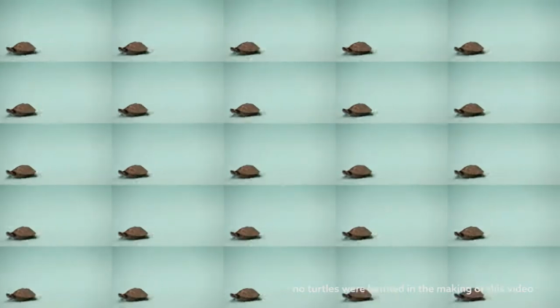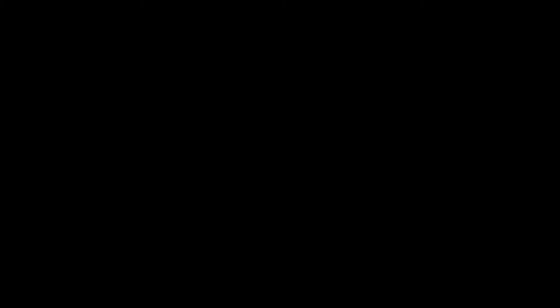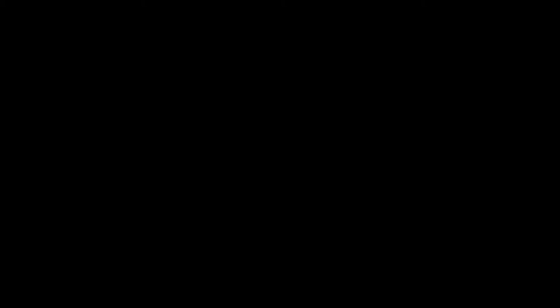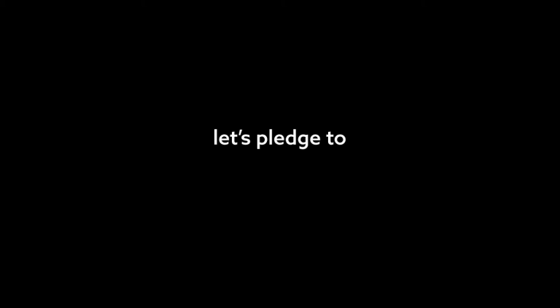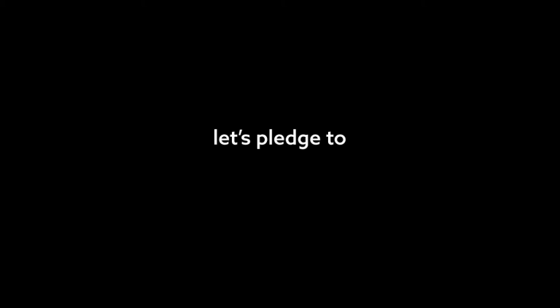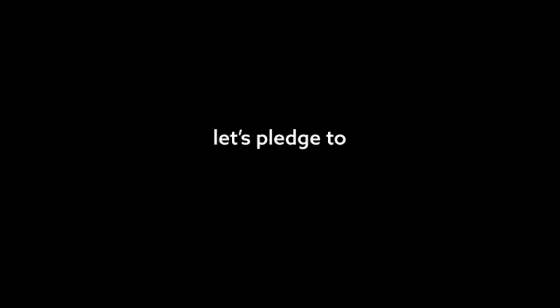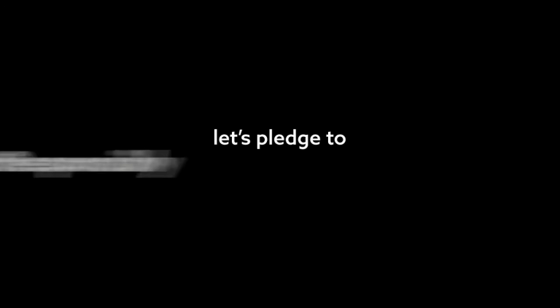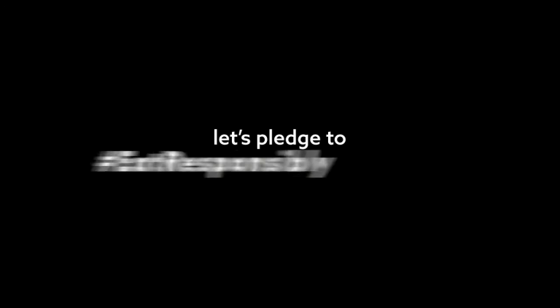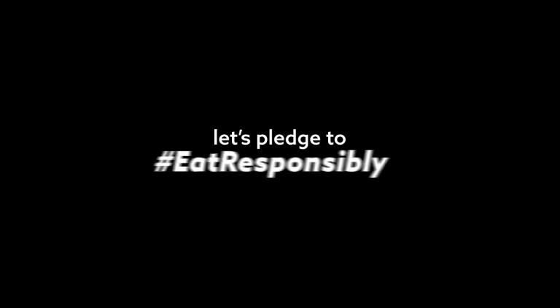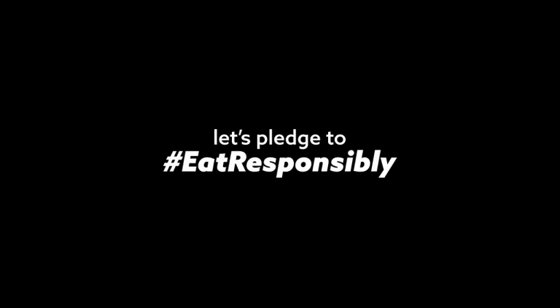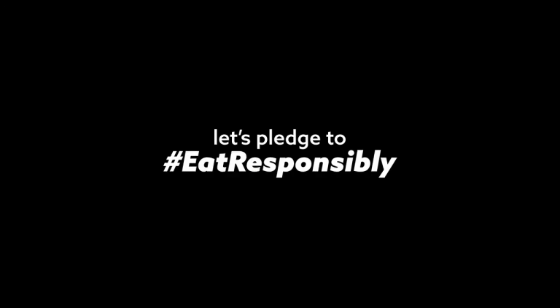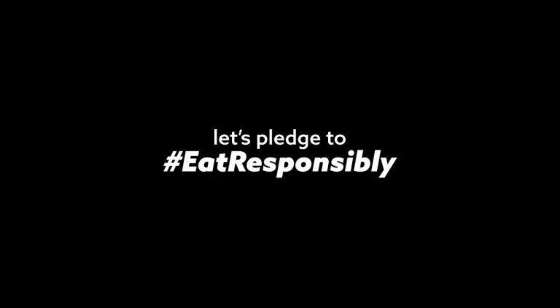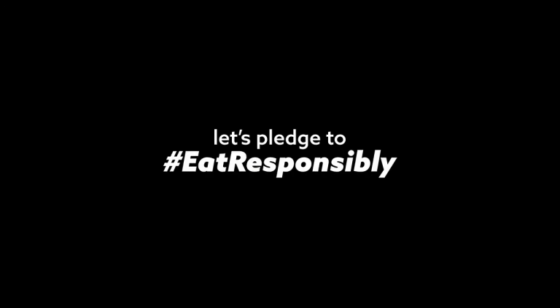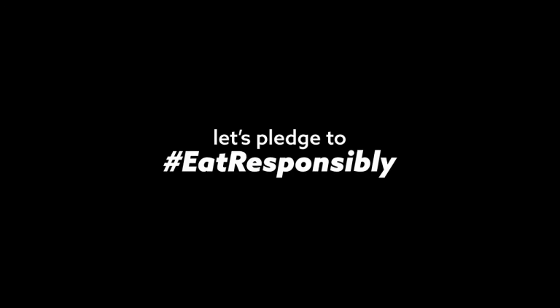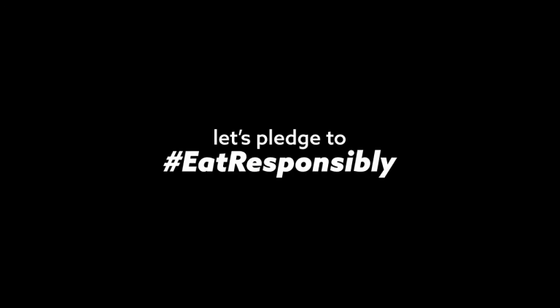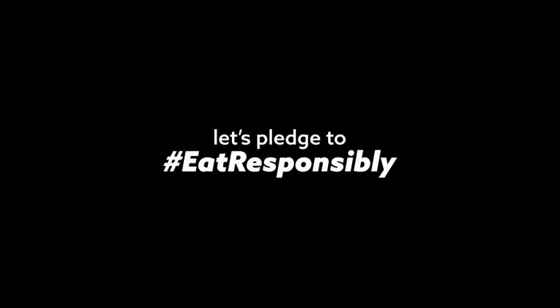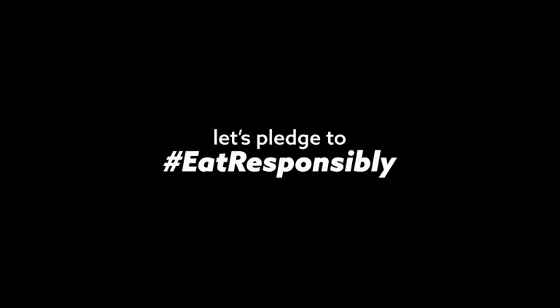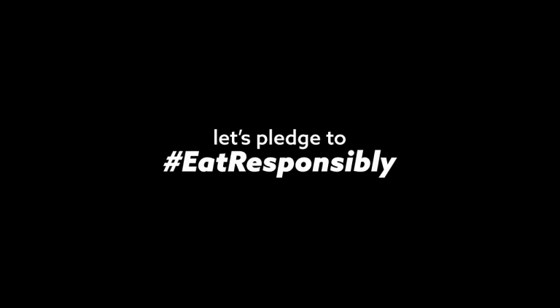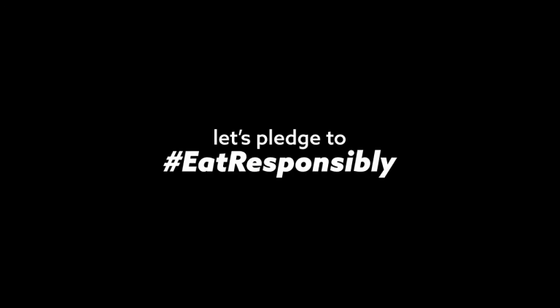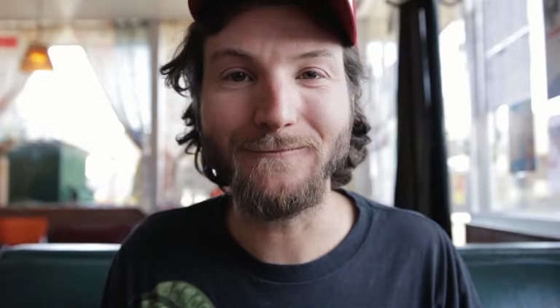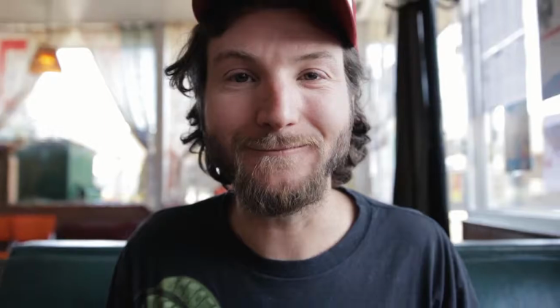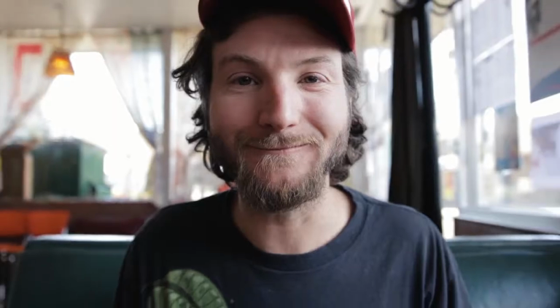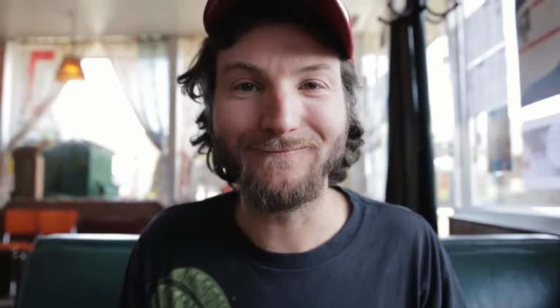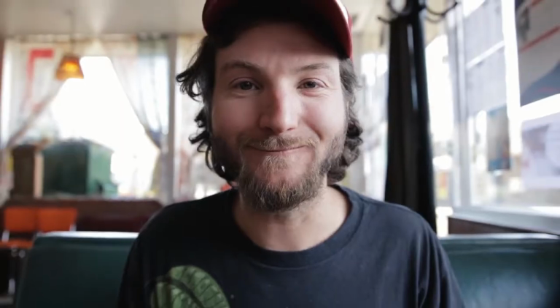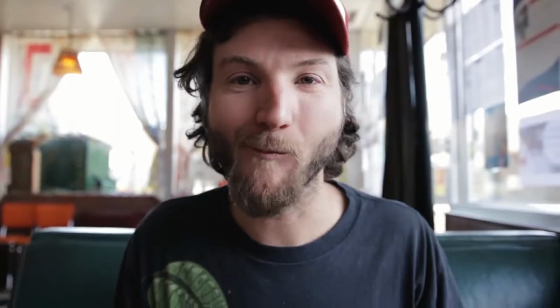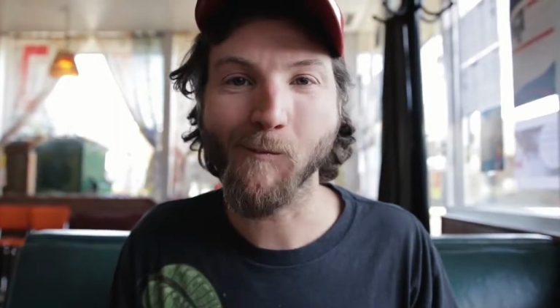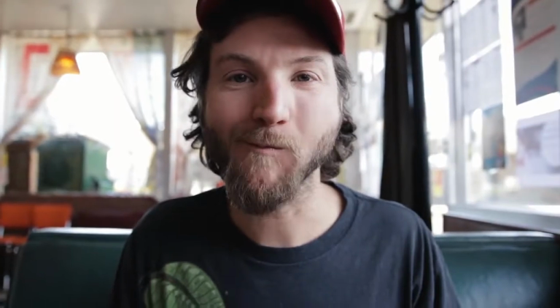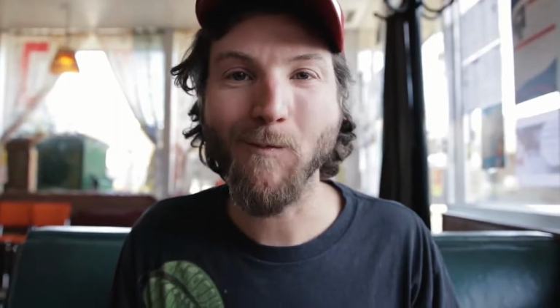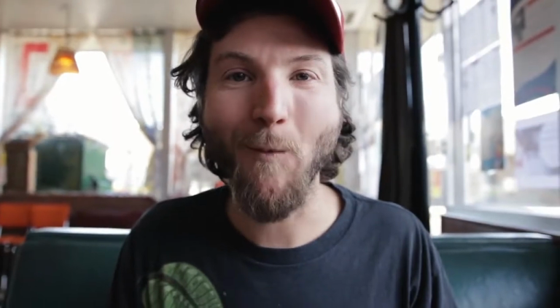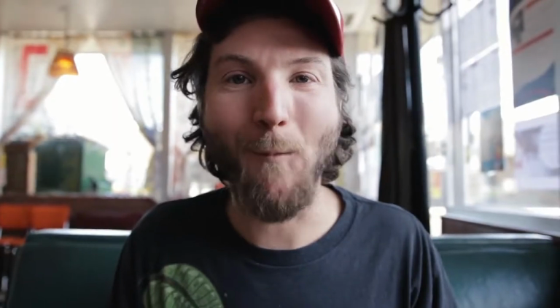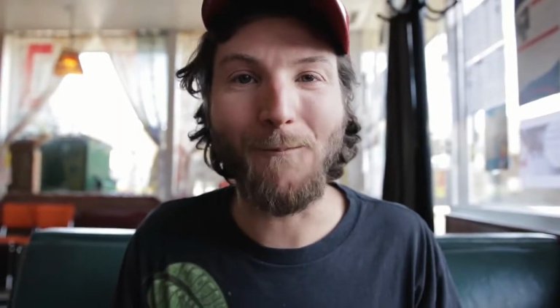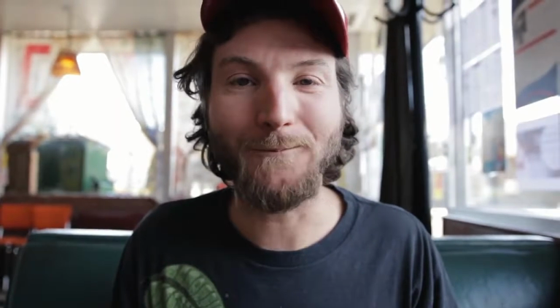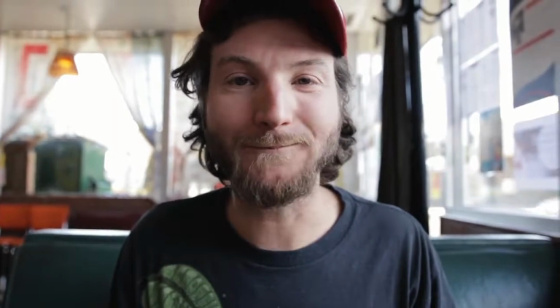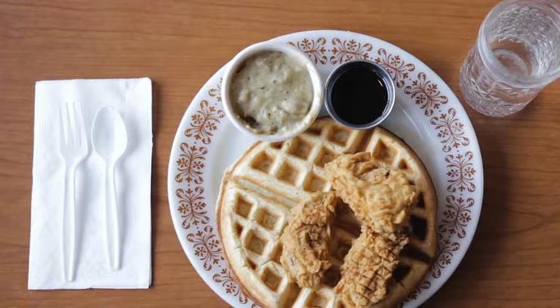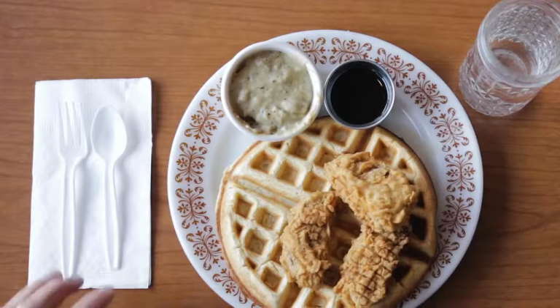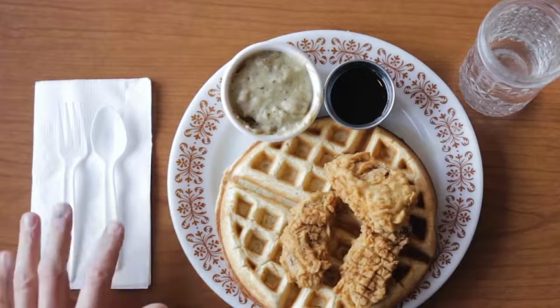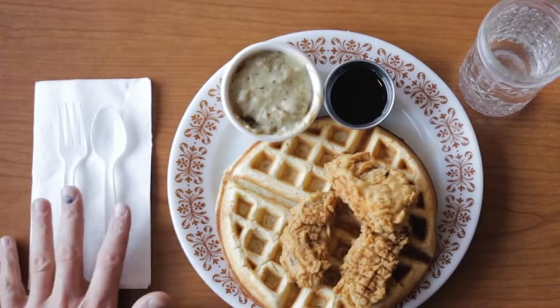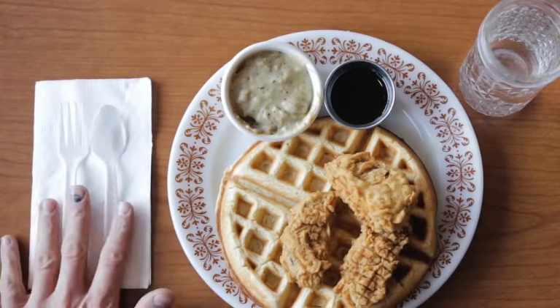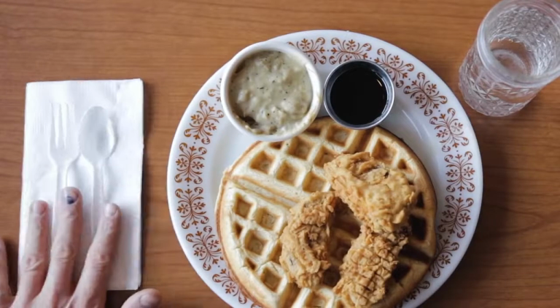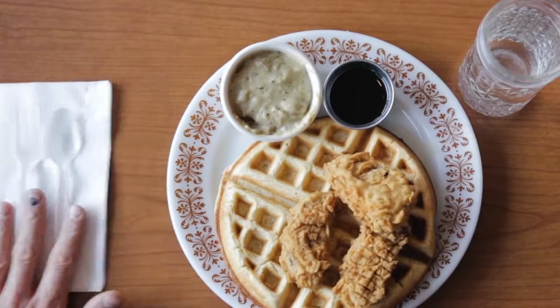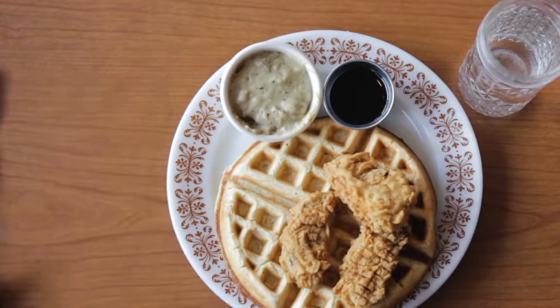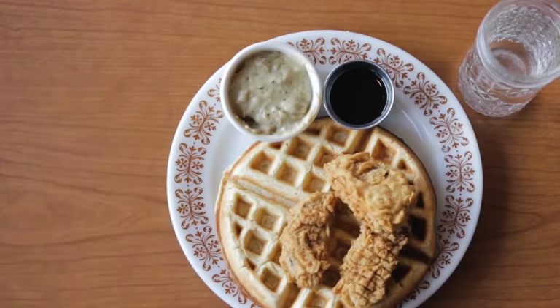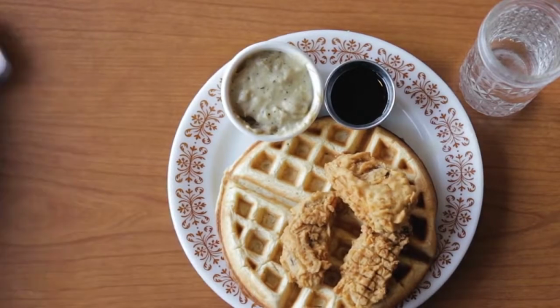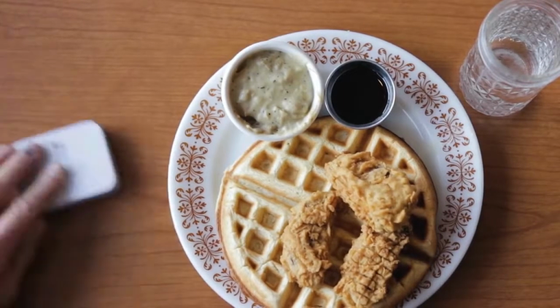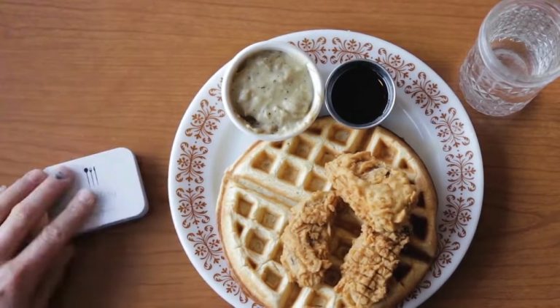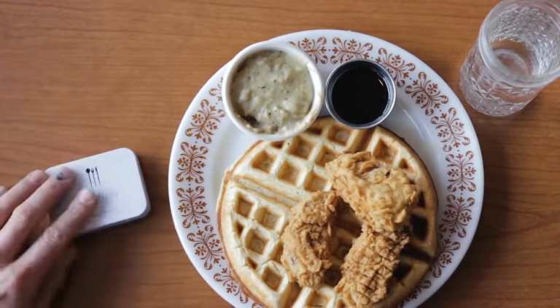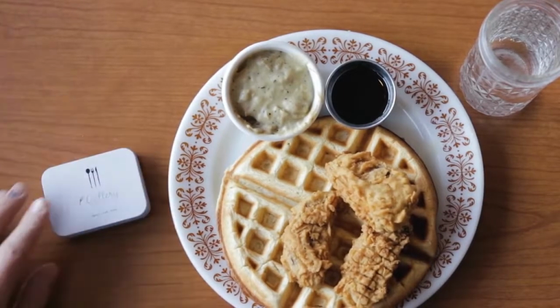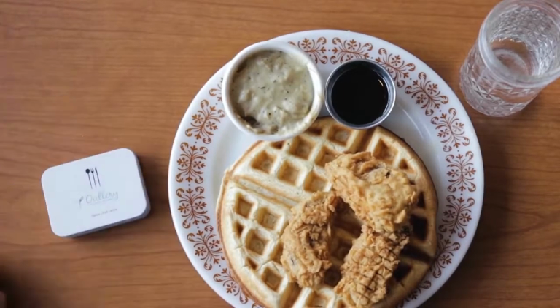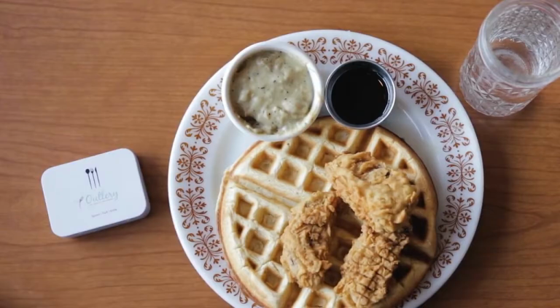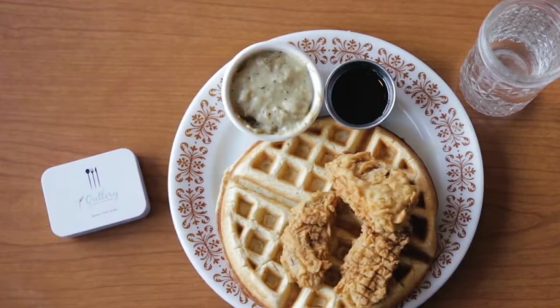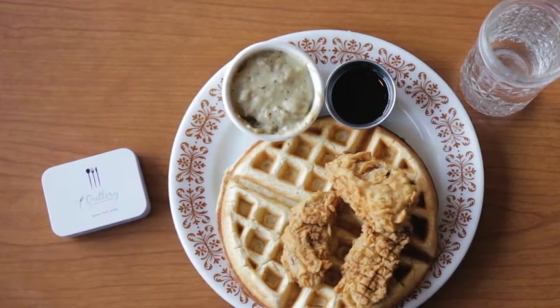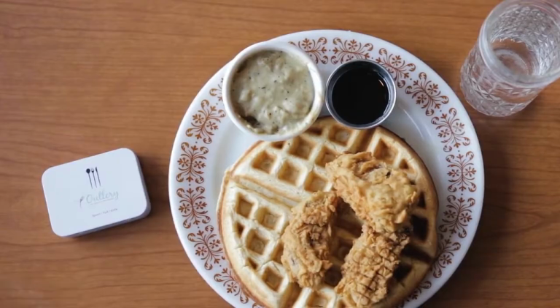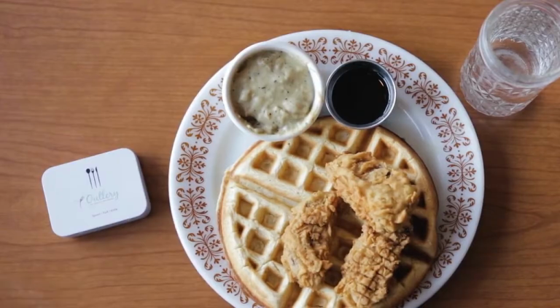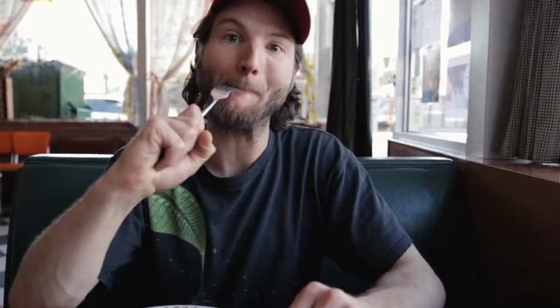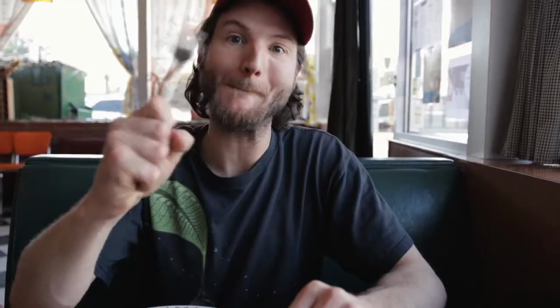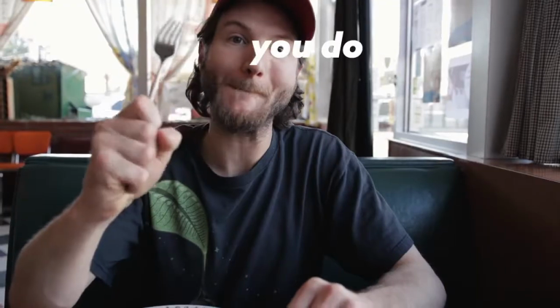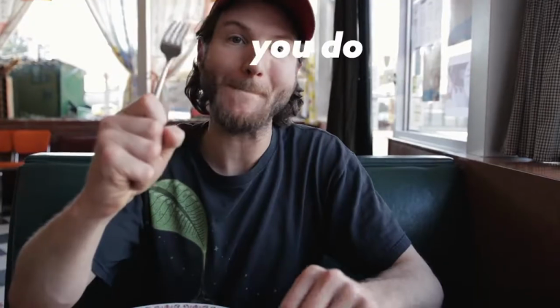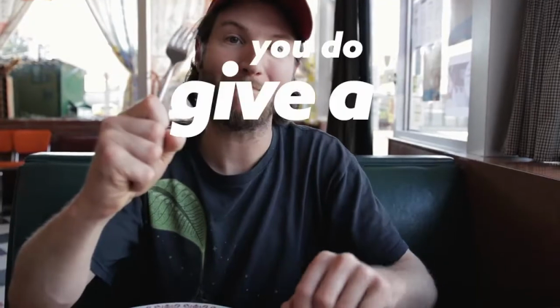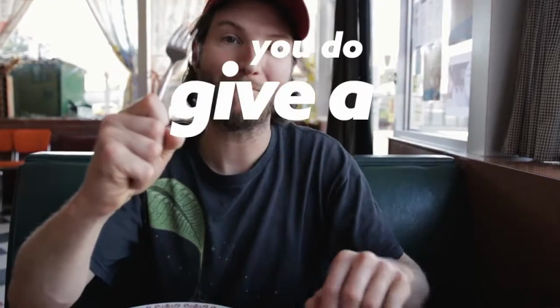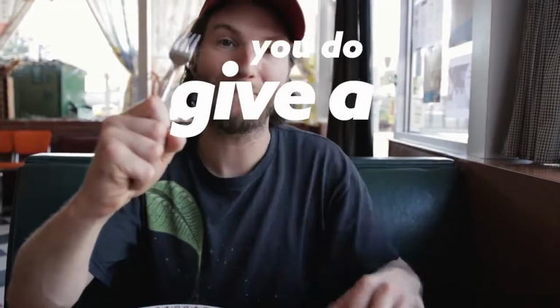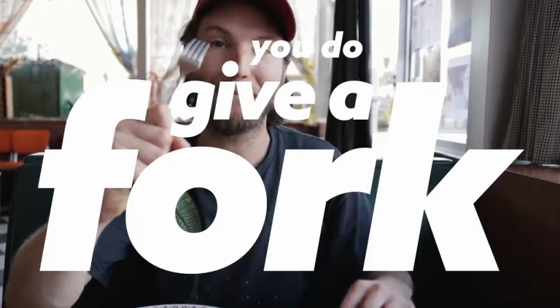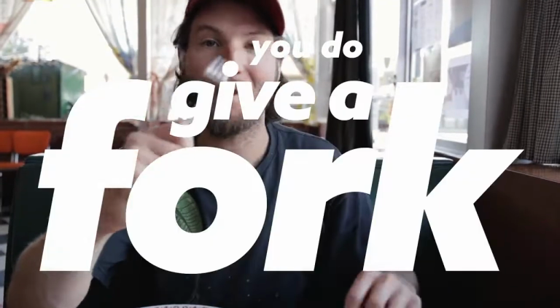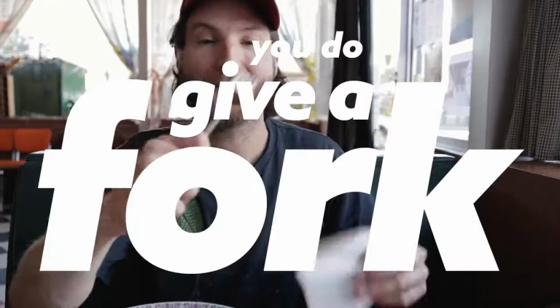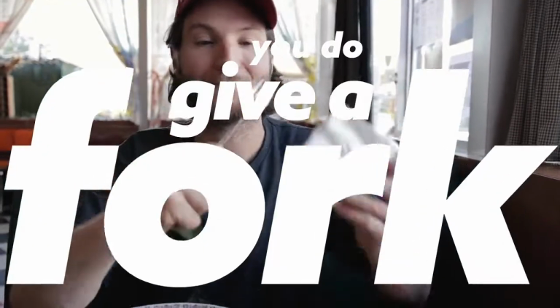So let's pledge to eat responsibly, because you are a good person, and when it comes to eating with plastic cutlery, you do give a fork.